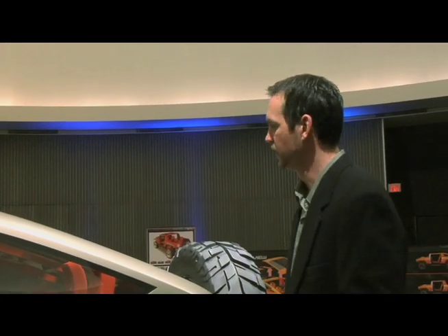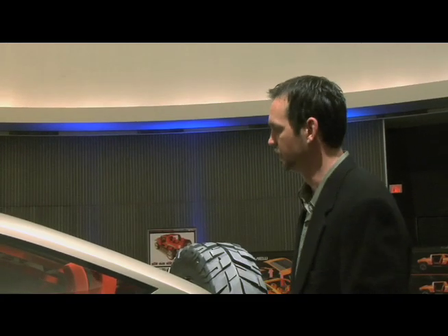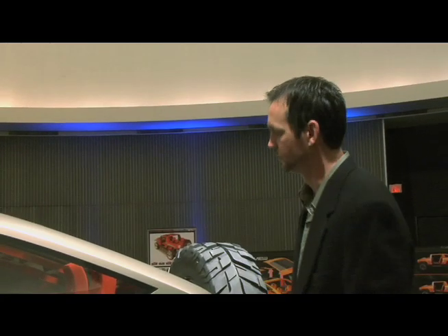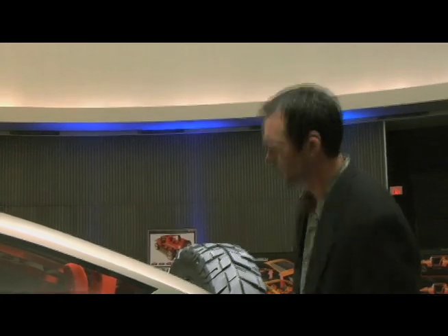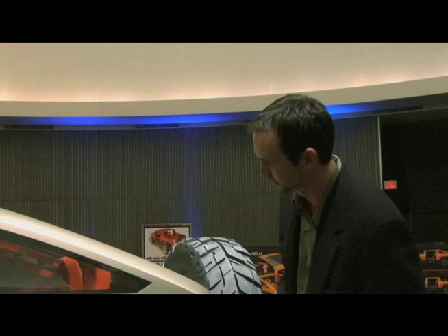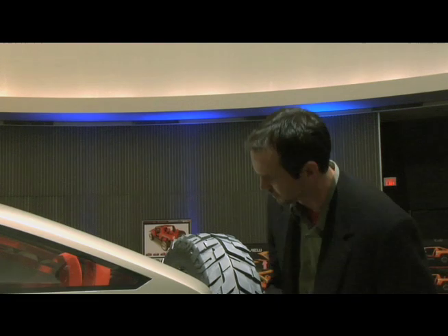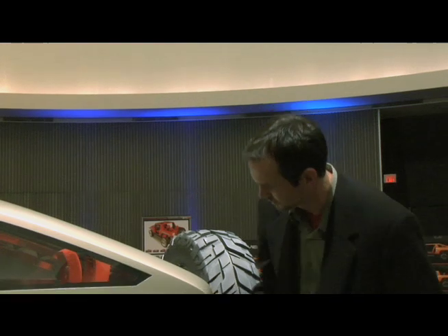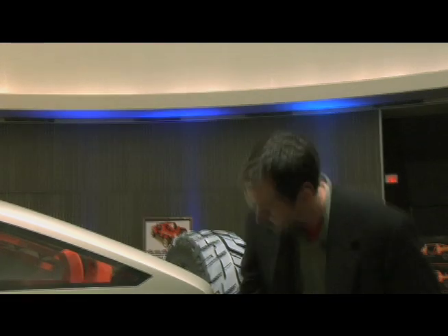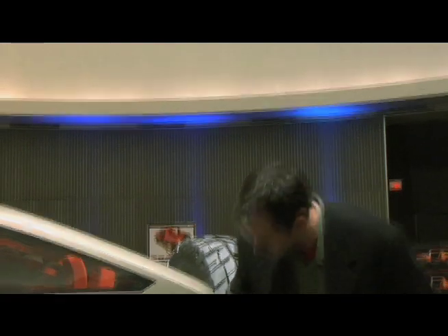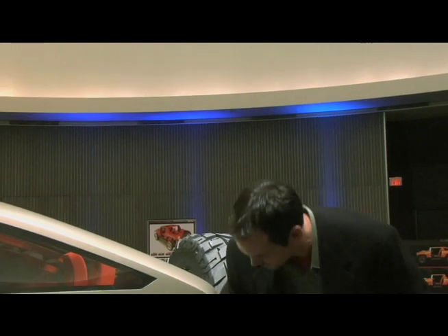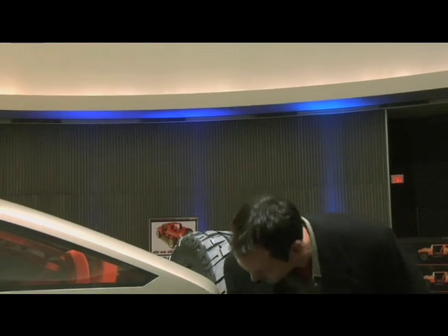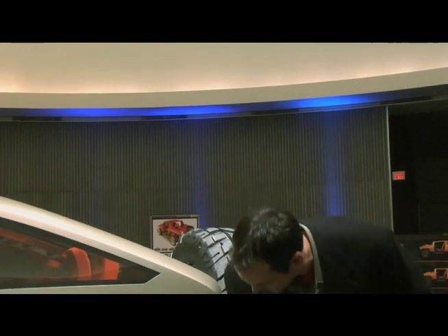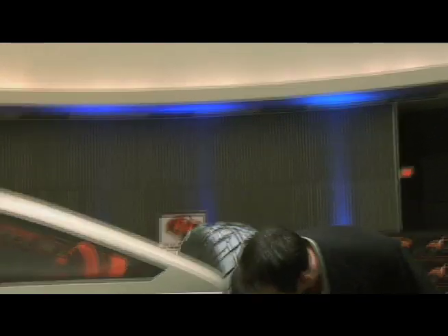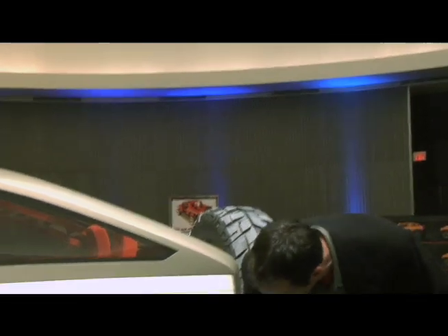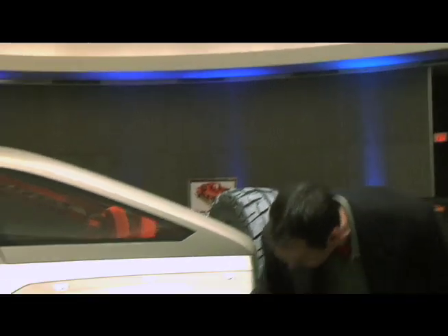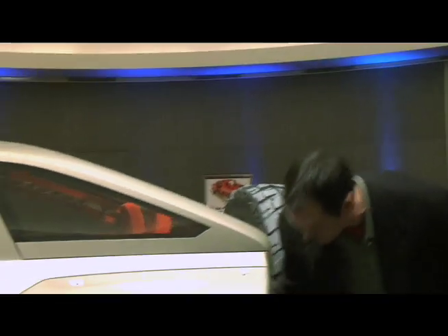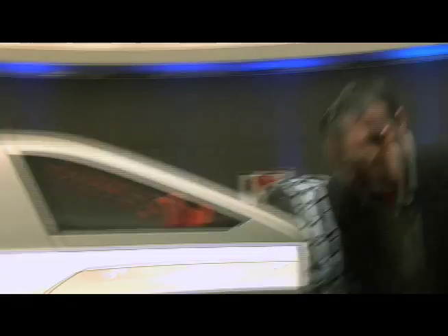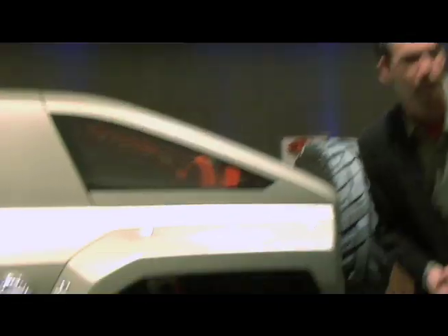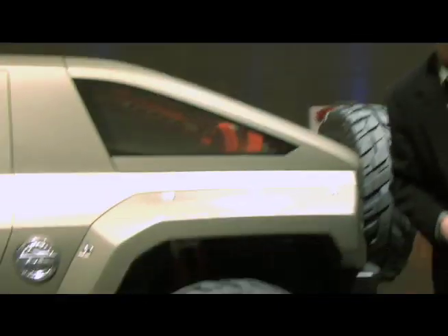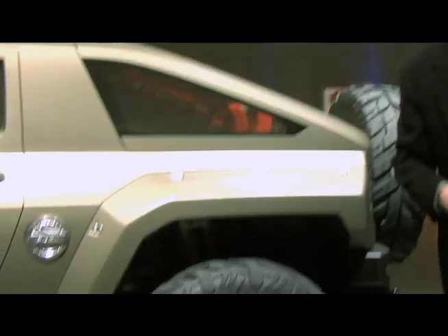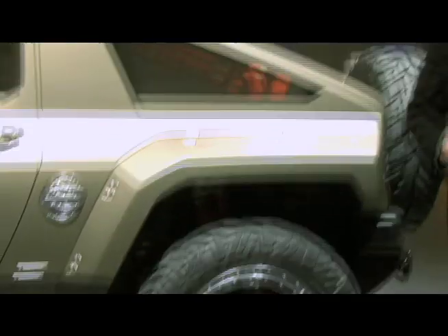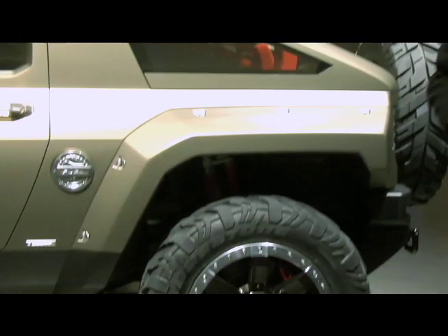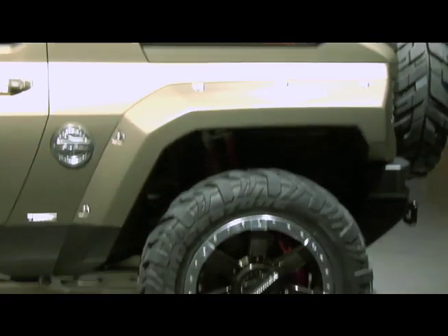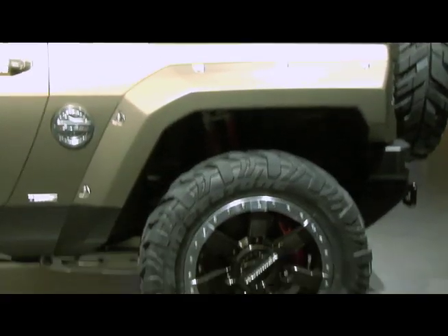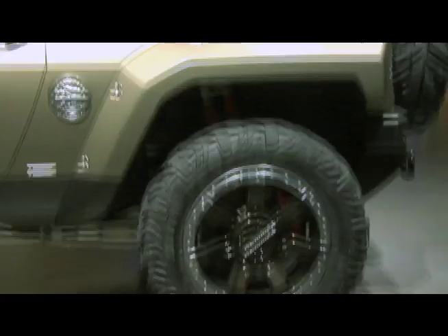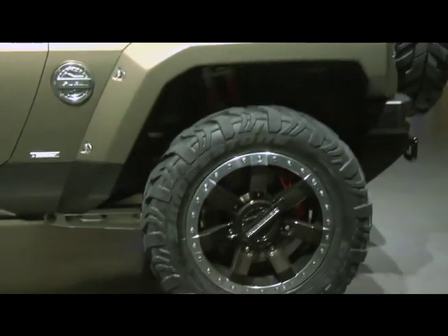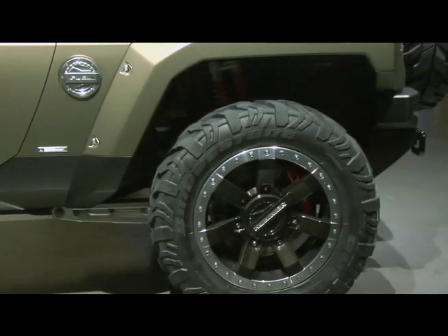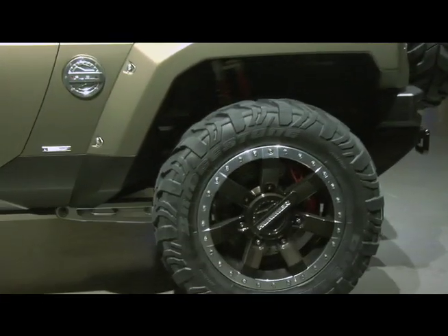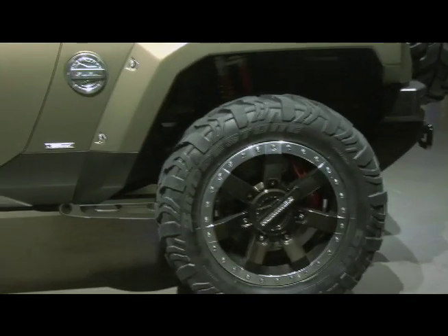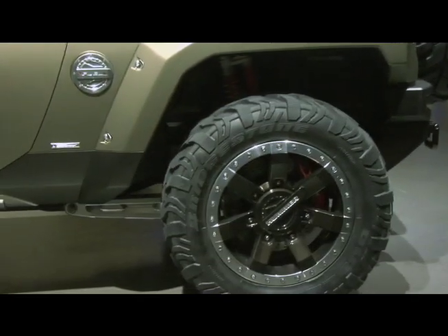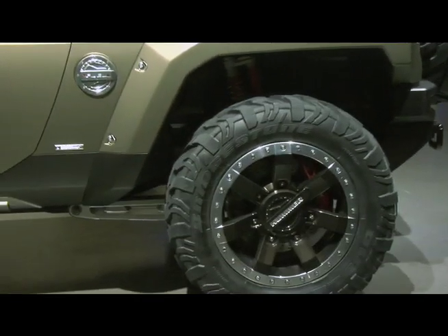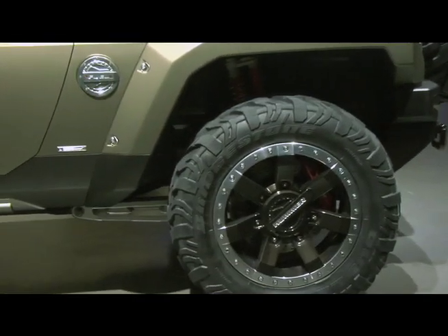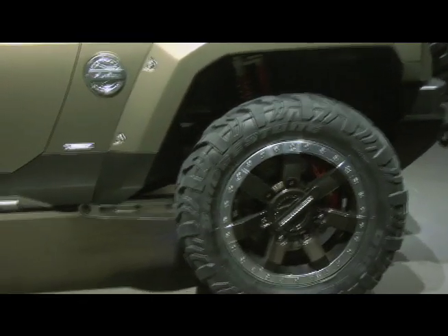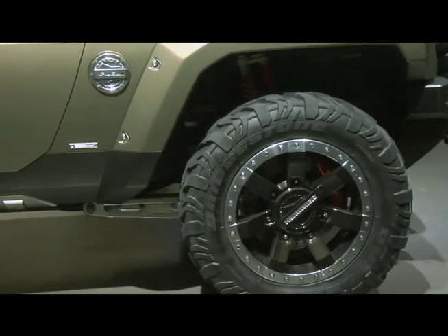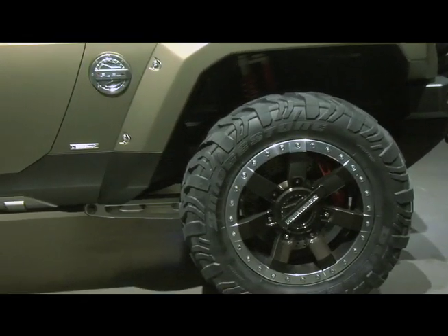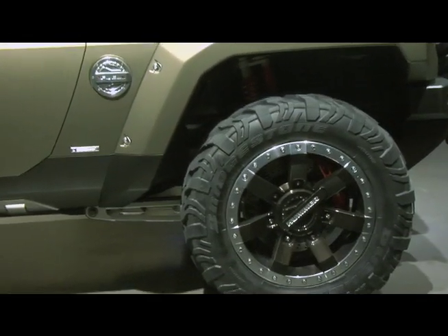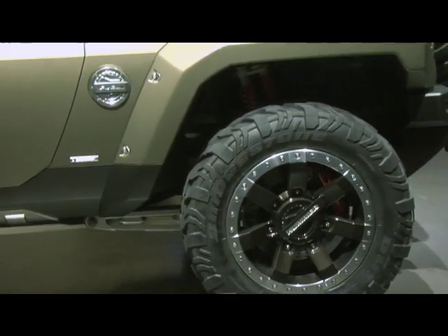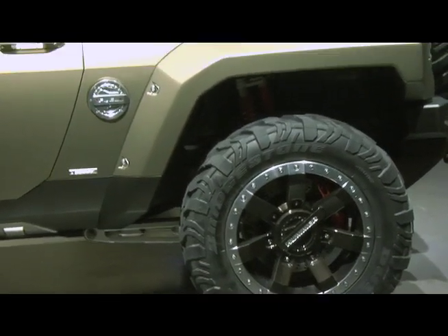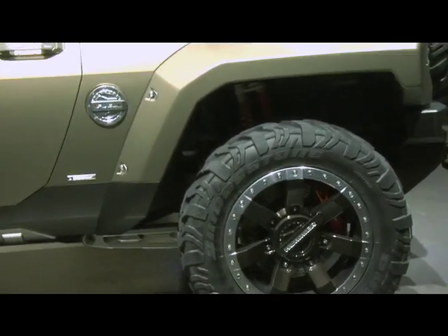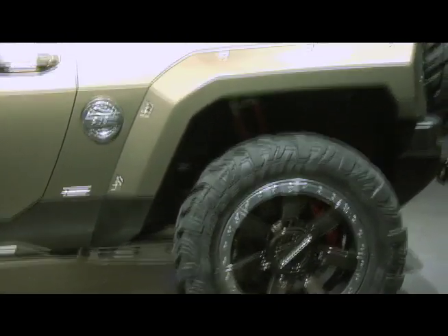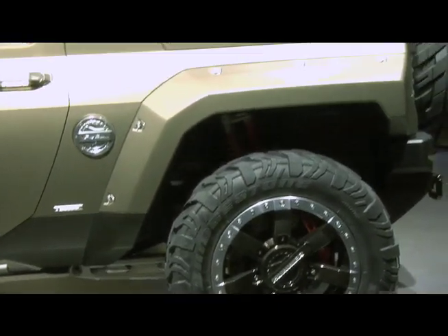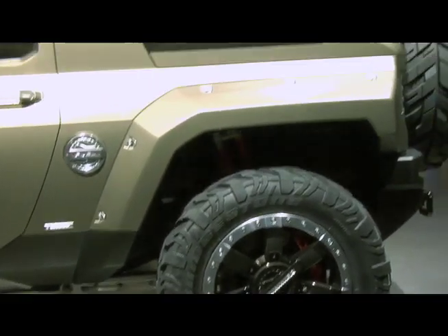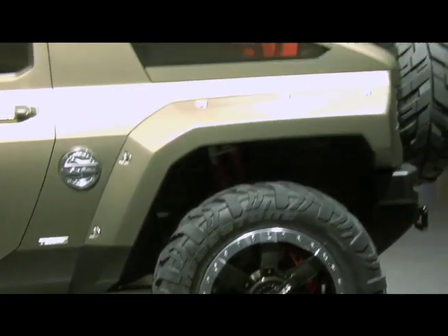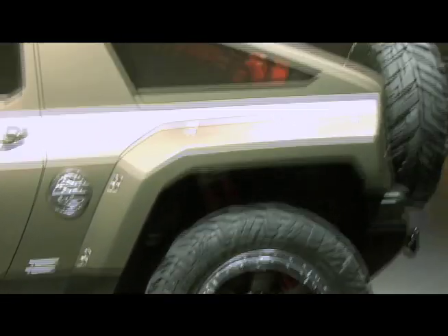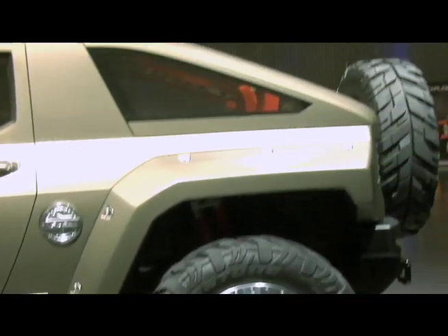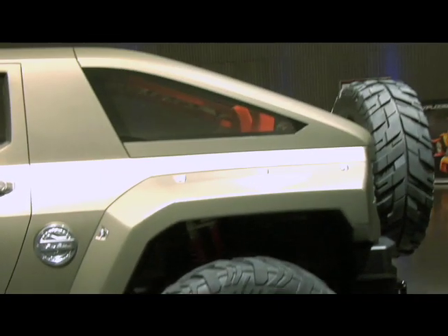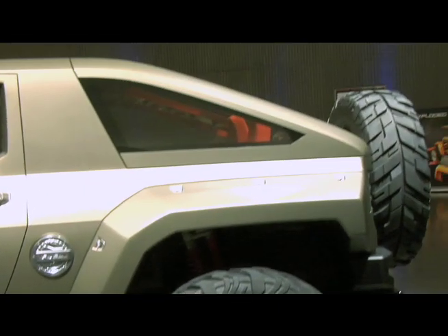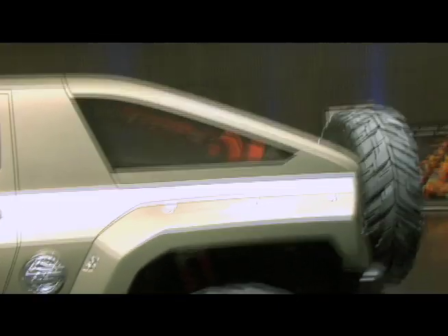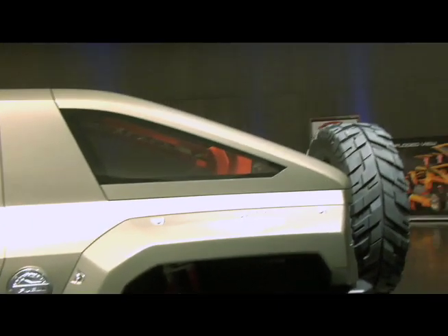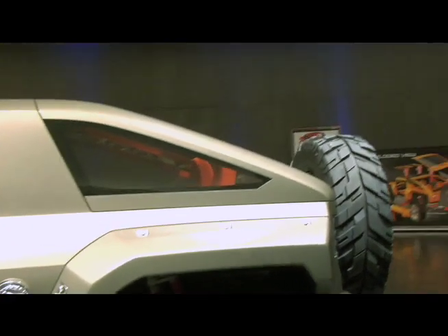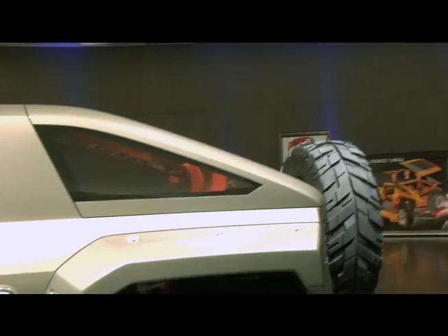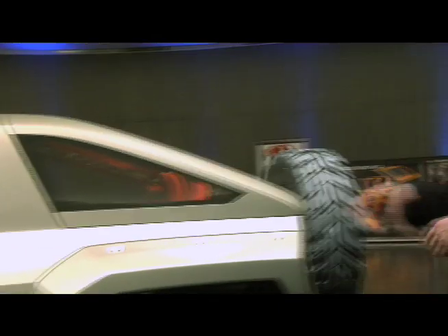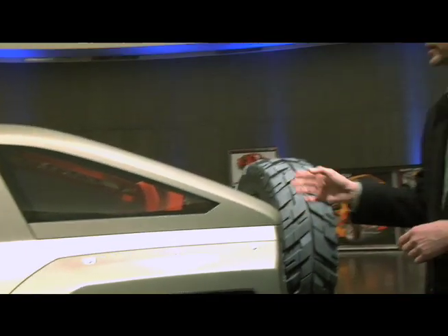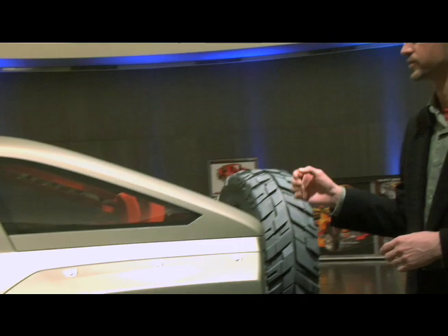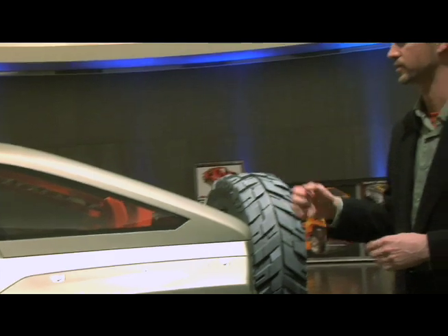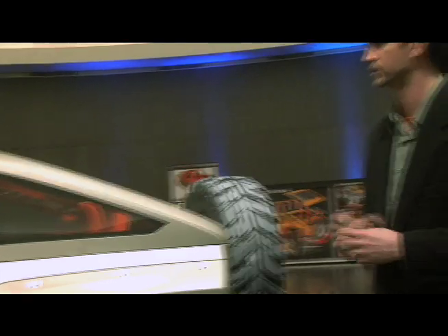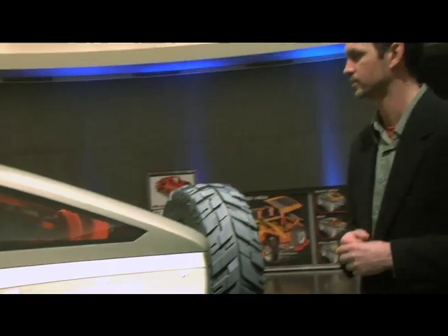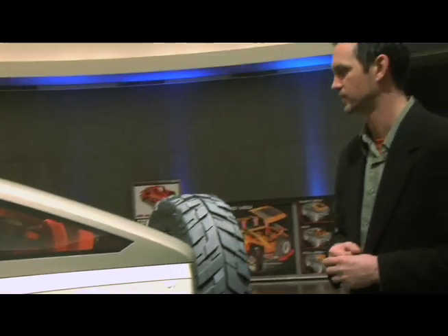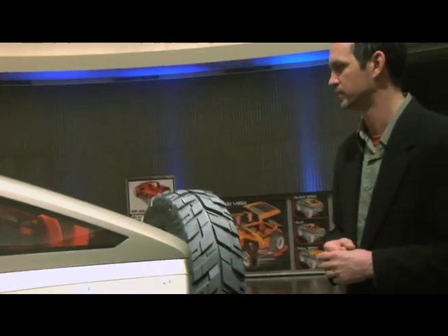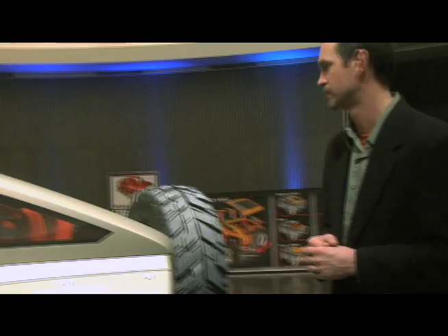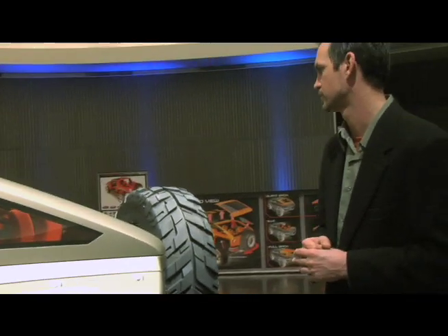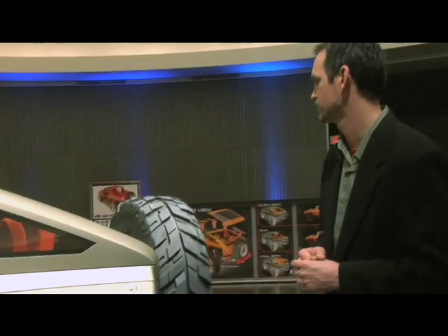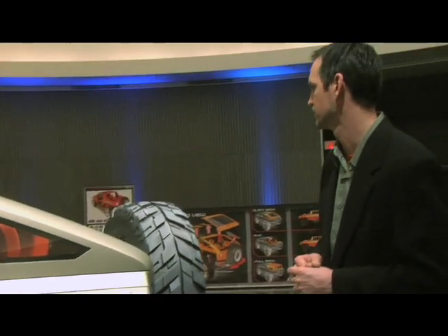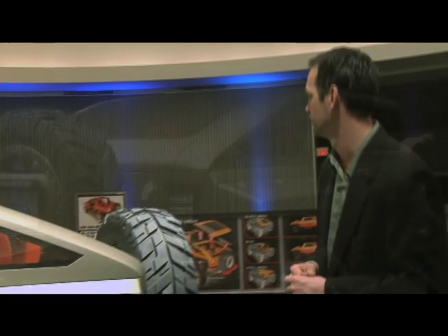We also have an X motif with orange anodized accents, which is a neat splash of color against the desert sand.